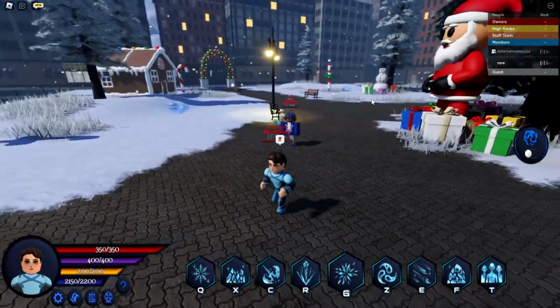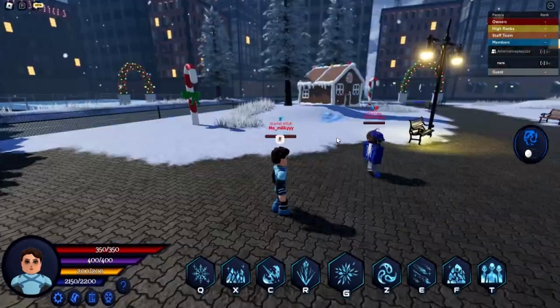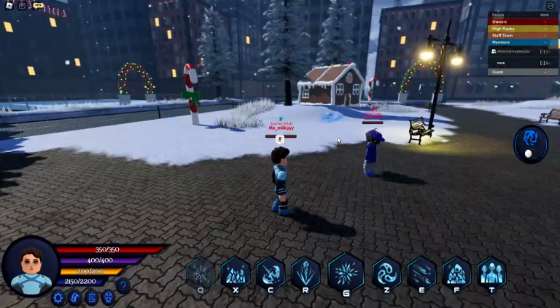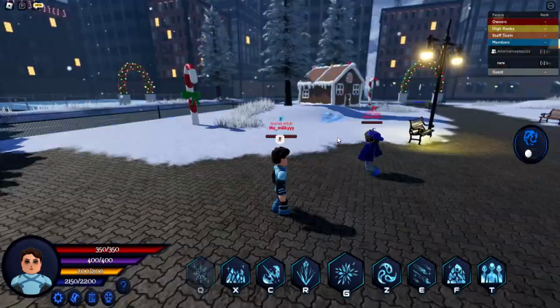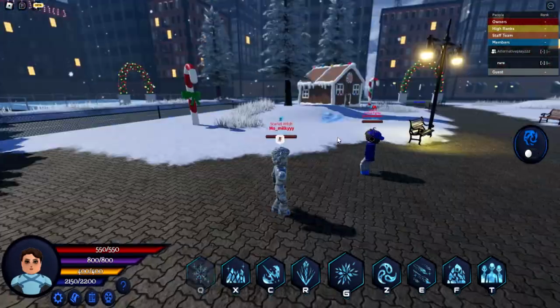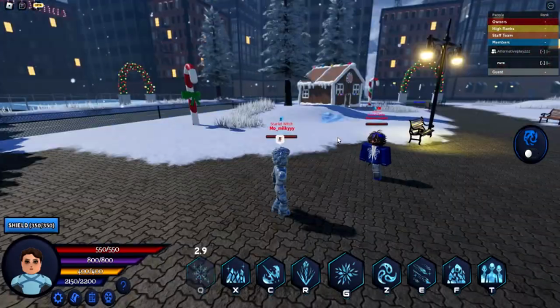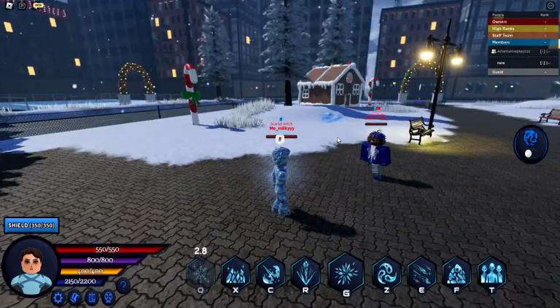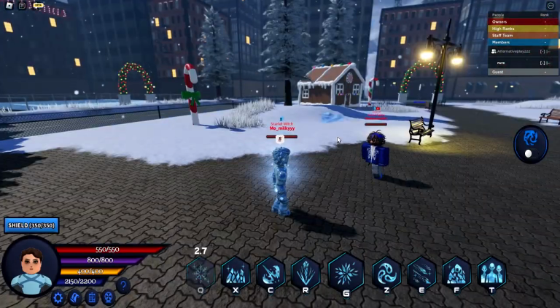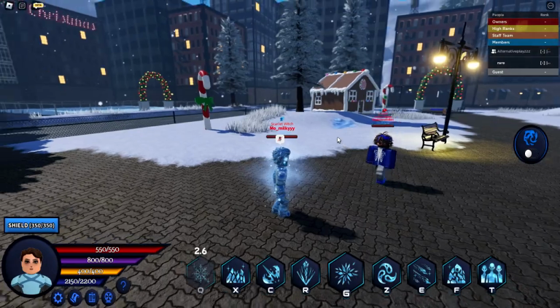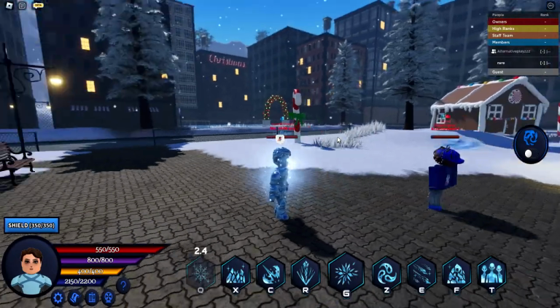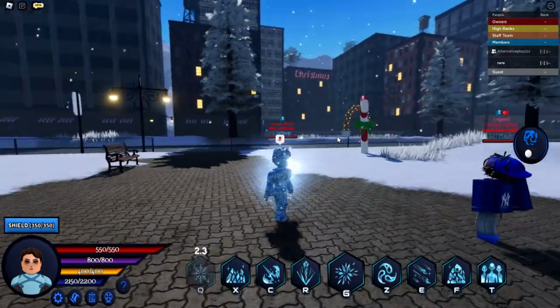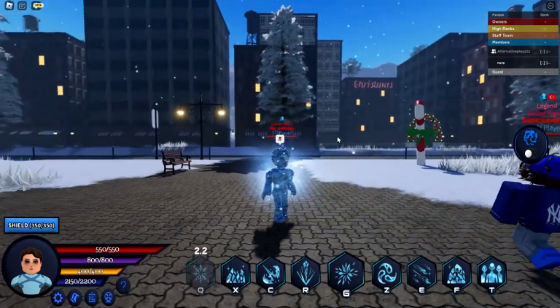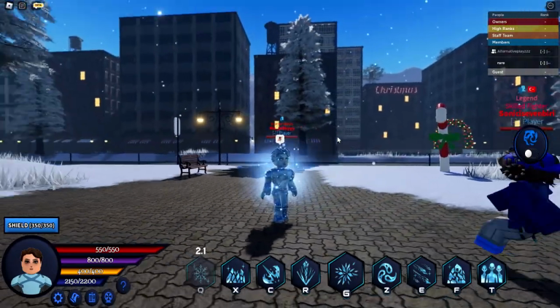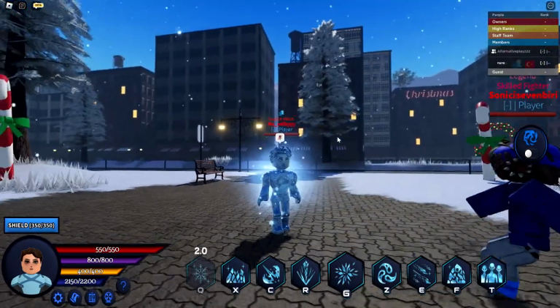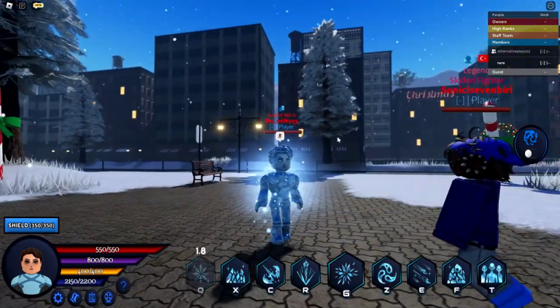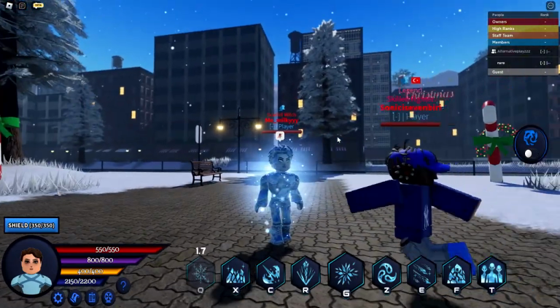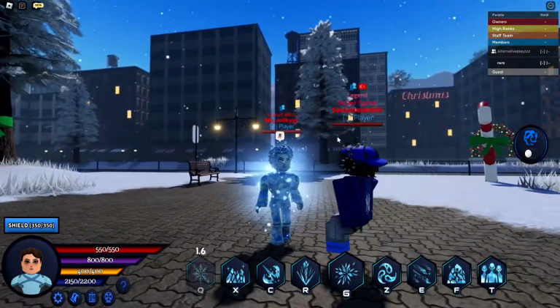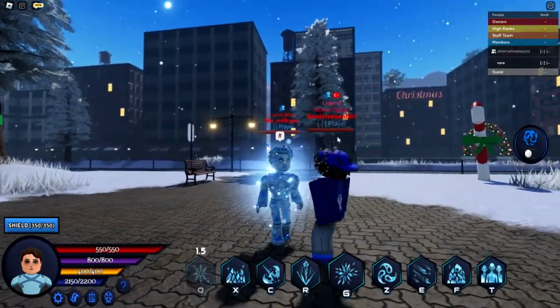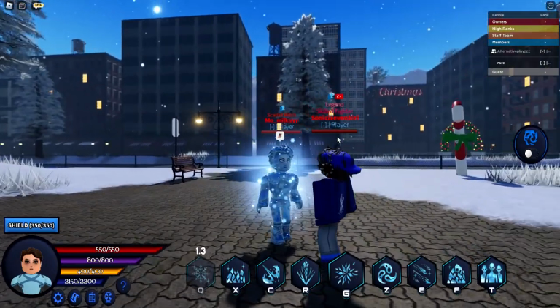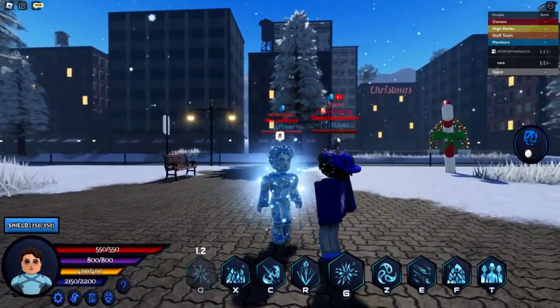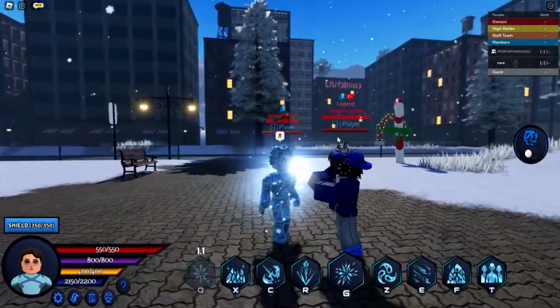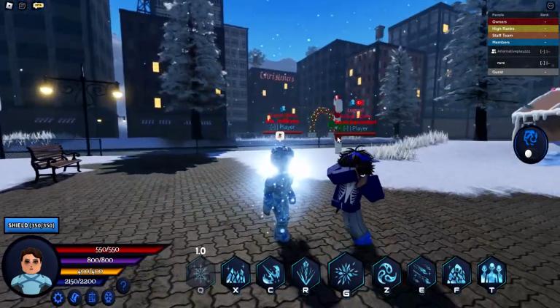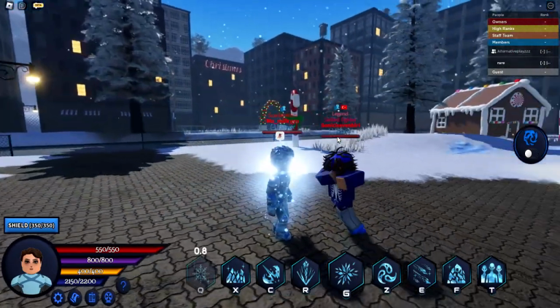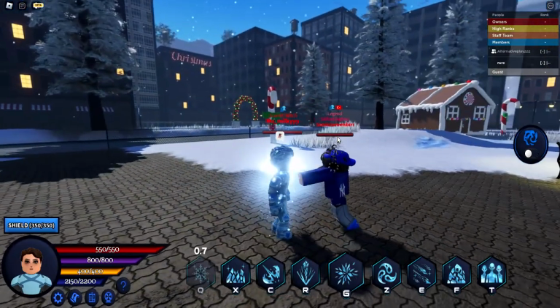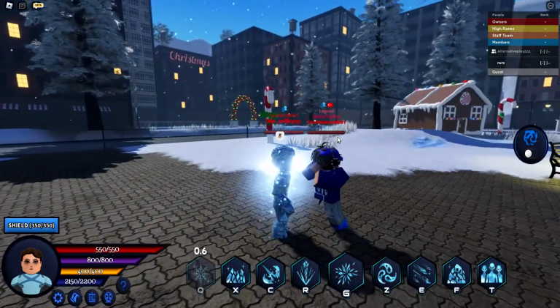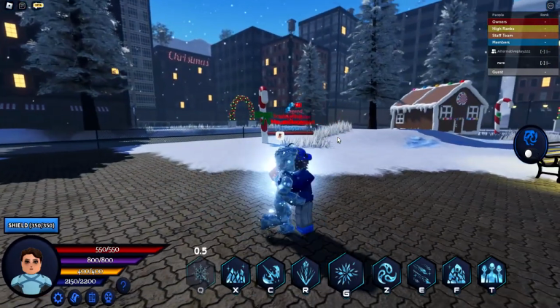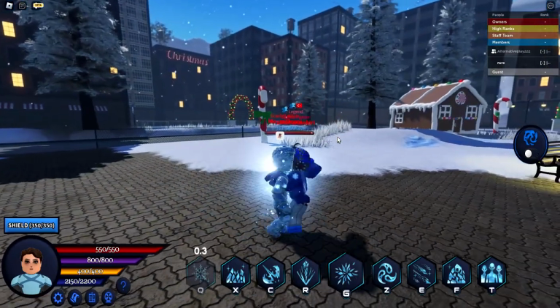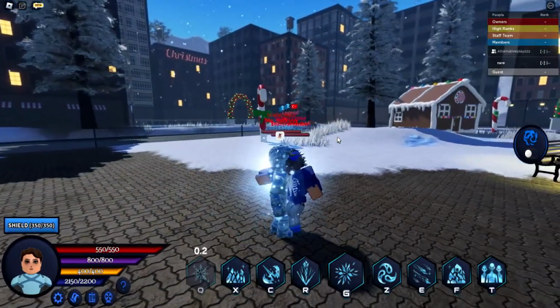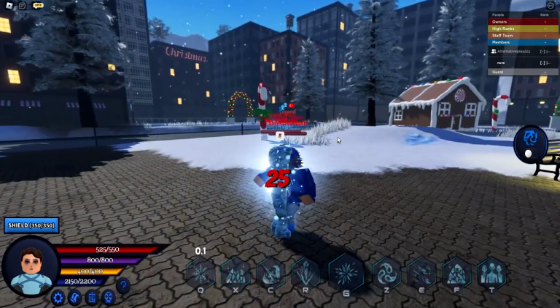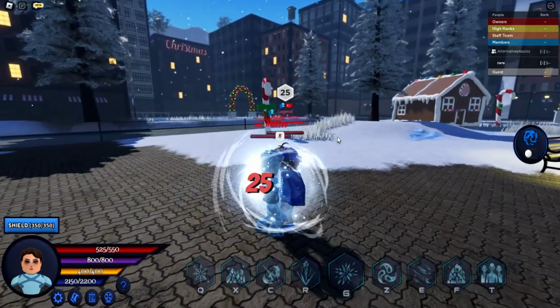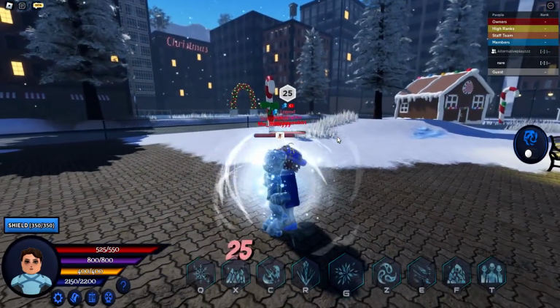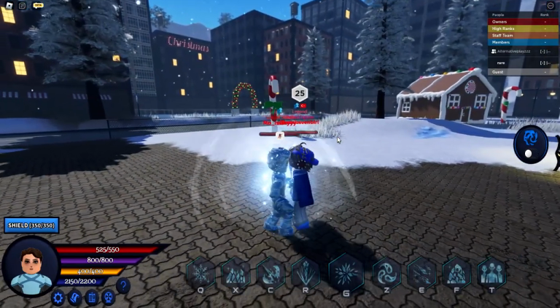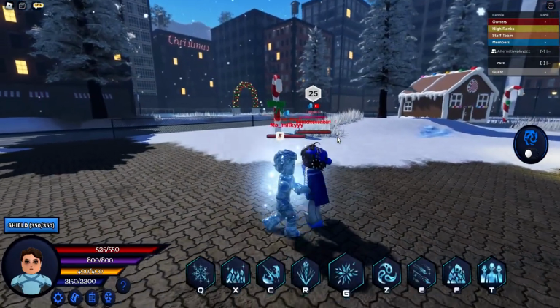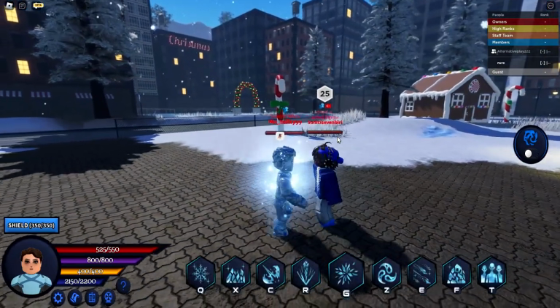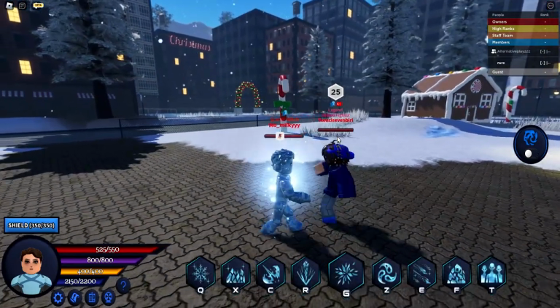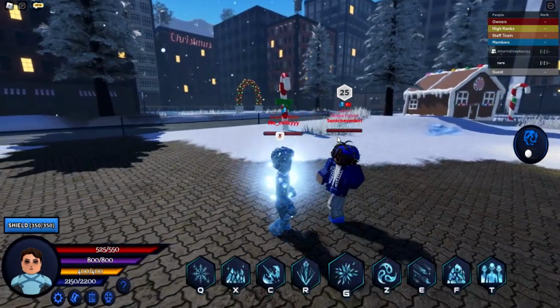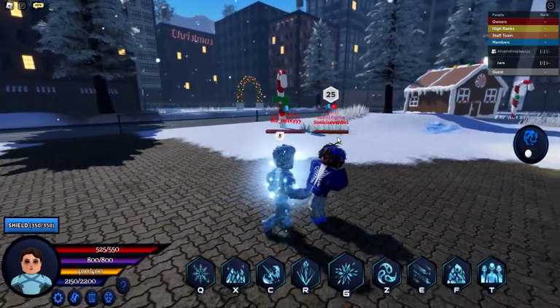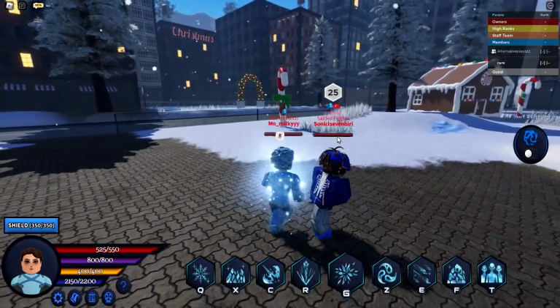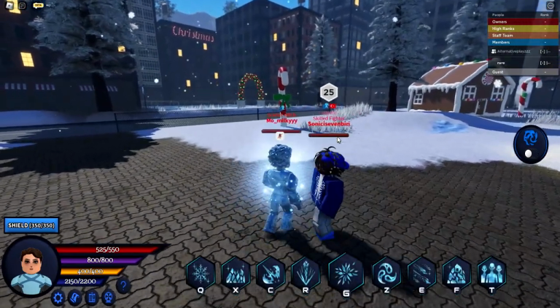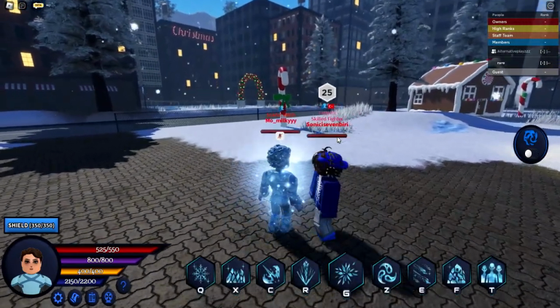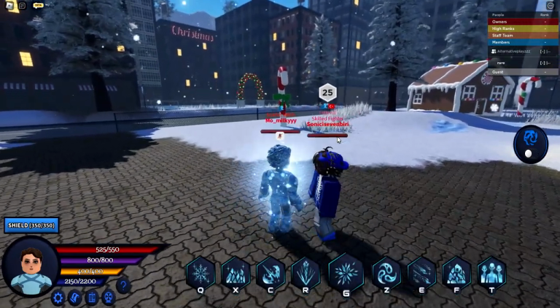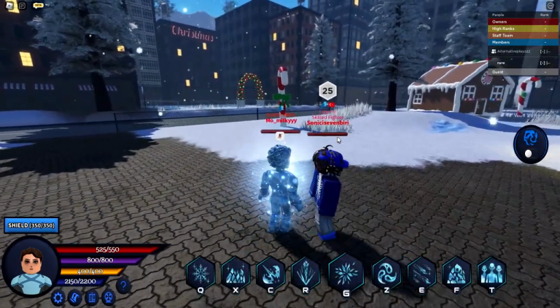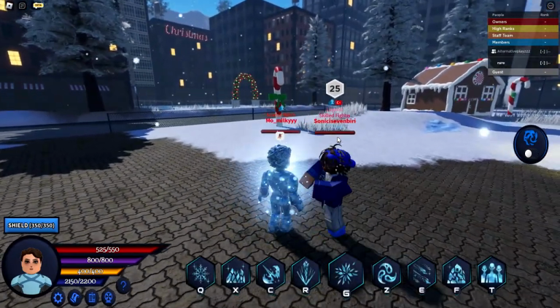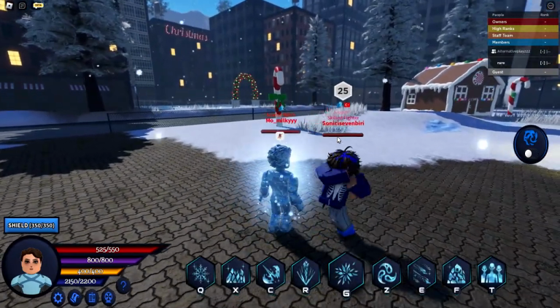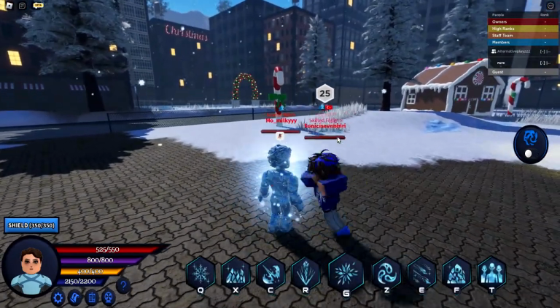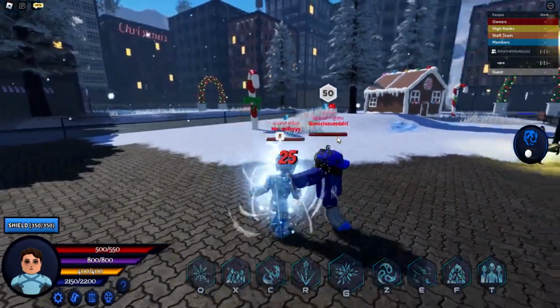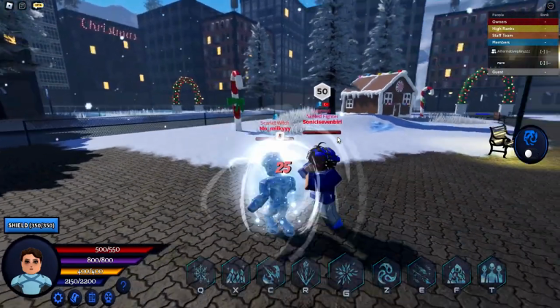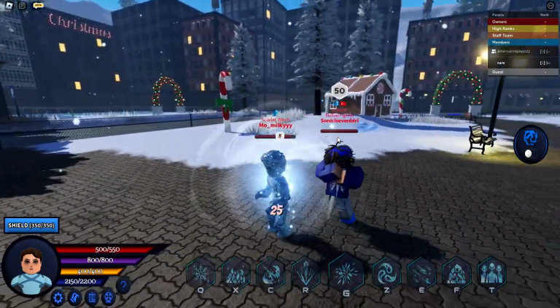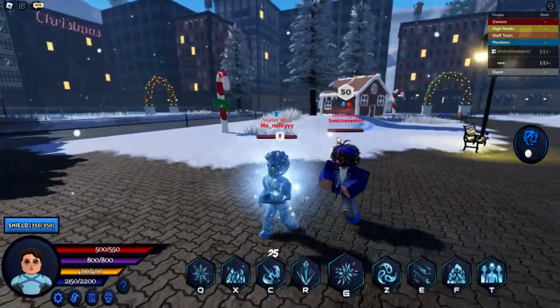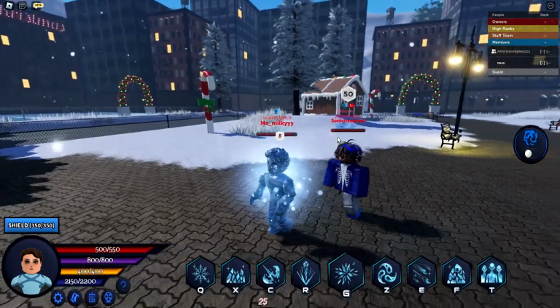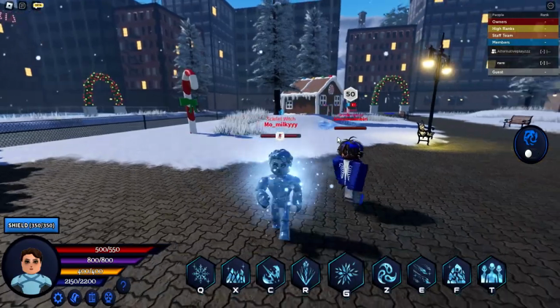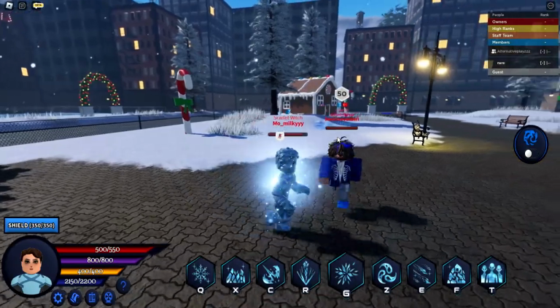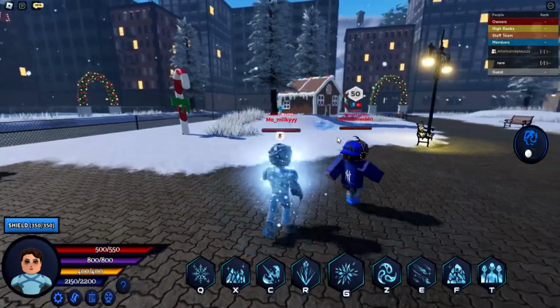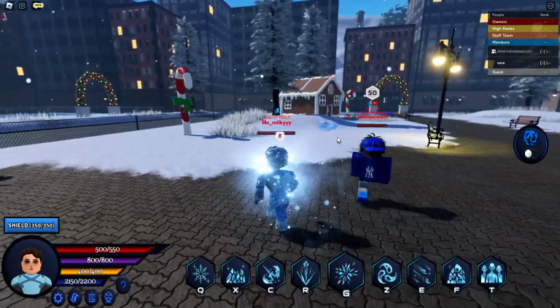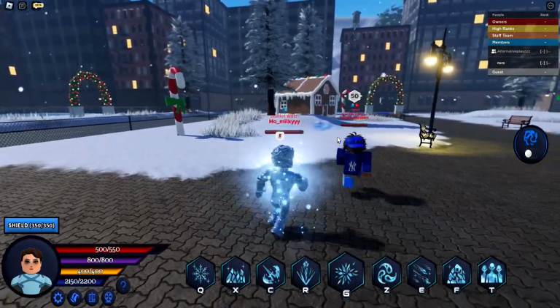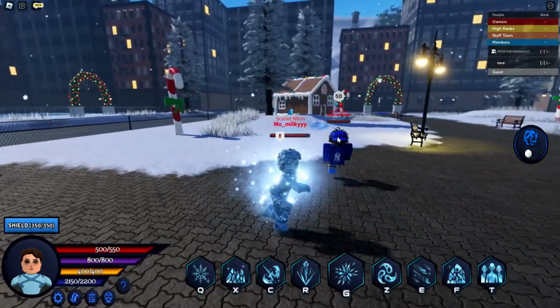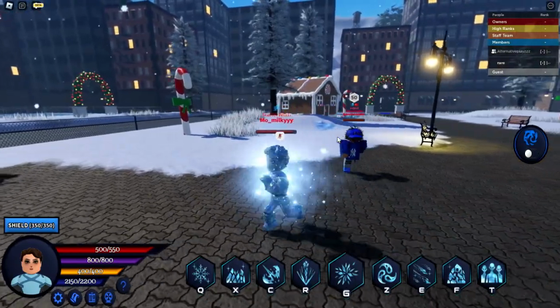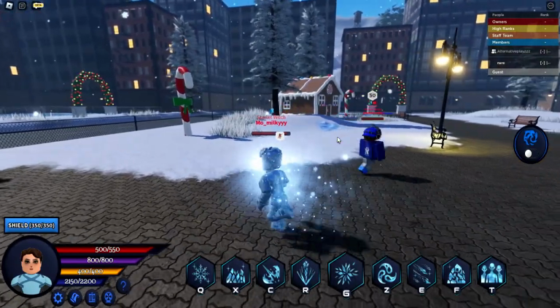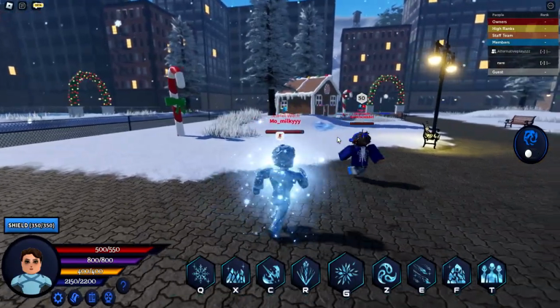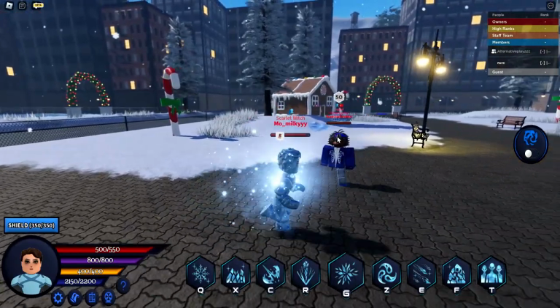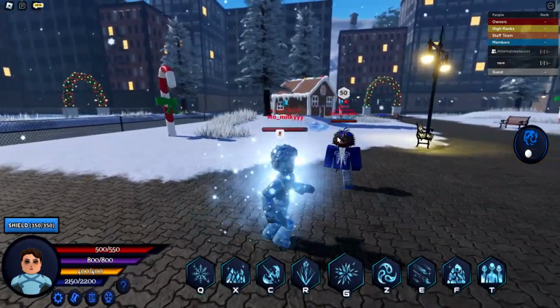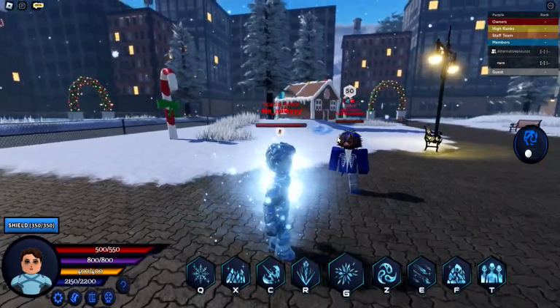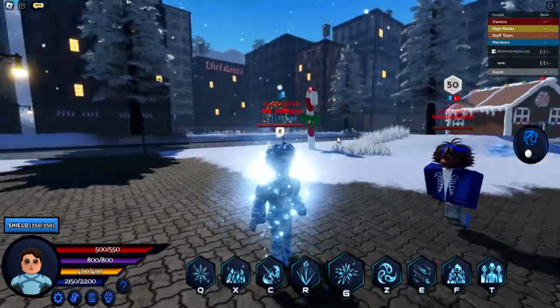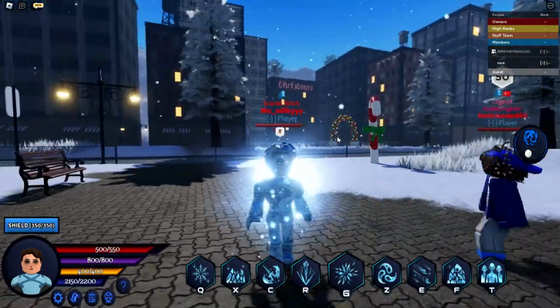Next is his Ice Form. It buffs his health and magic and he can use abilities in his Ice Form. So it's like Emma's Diamond Form.